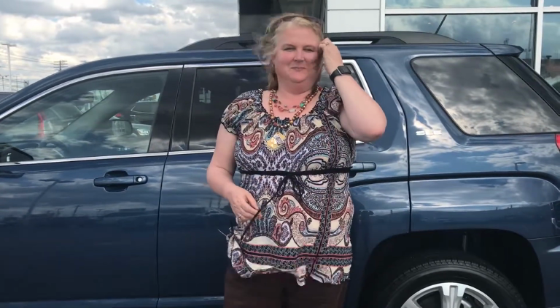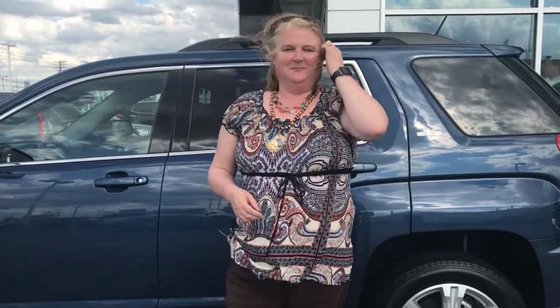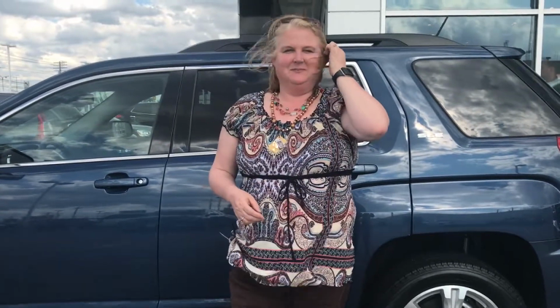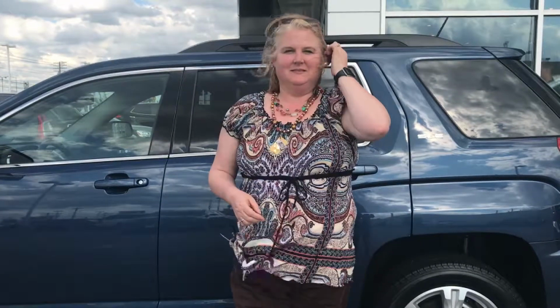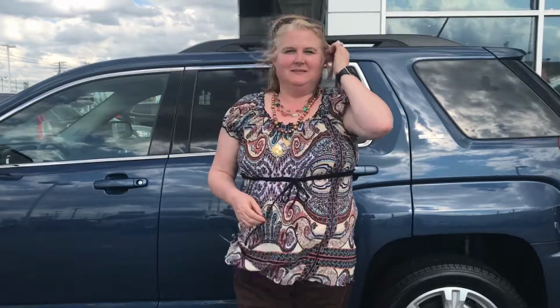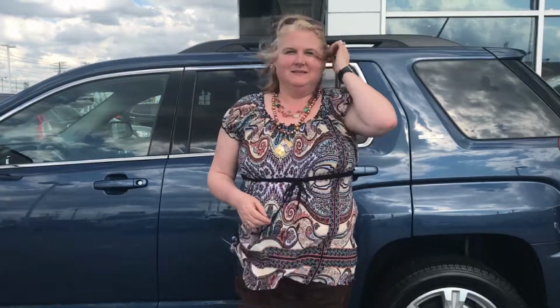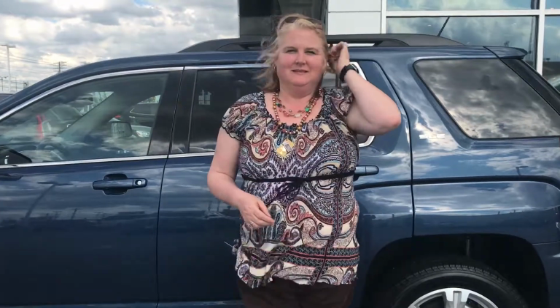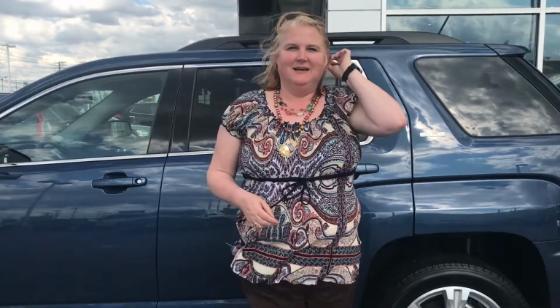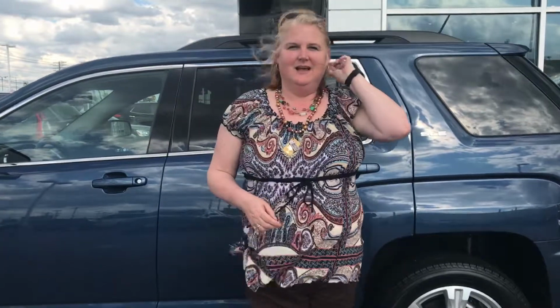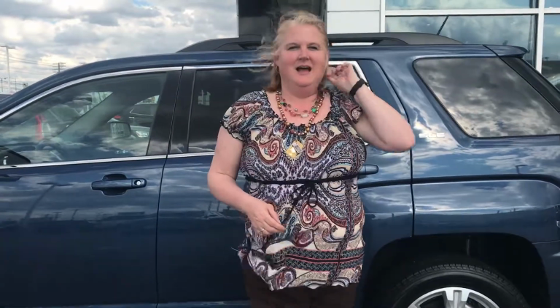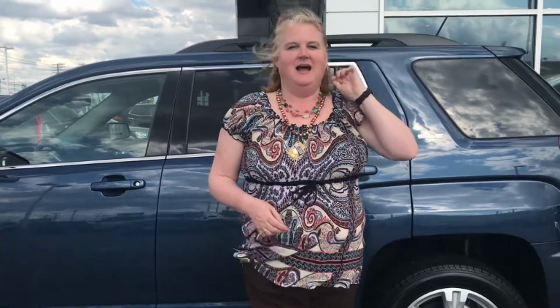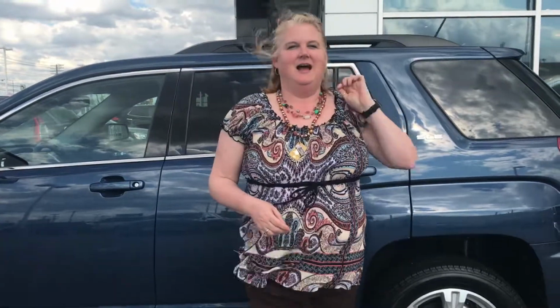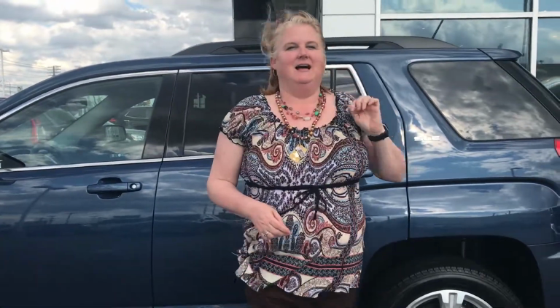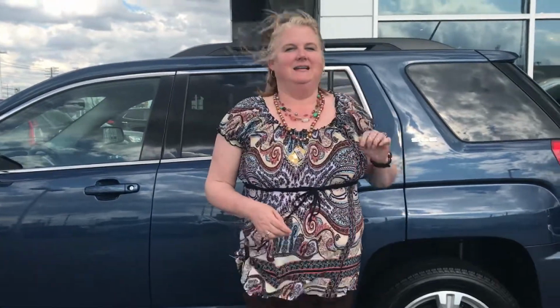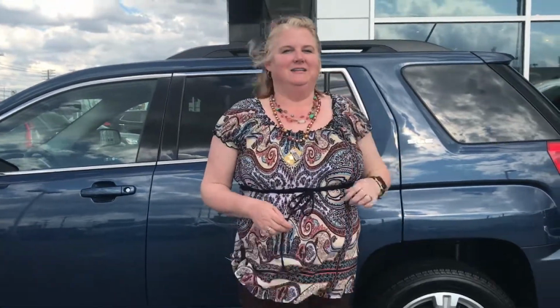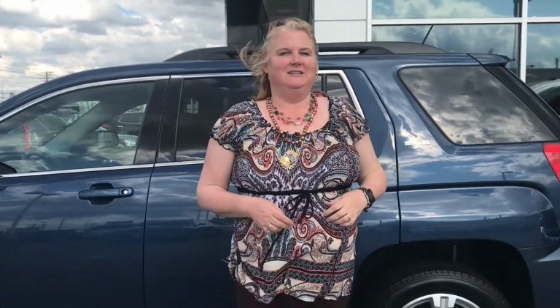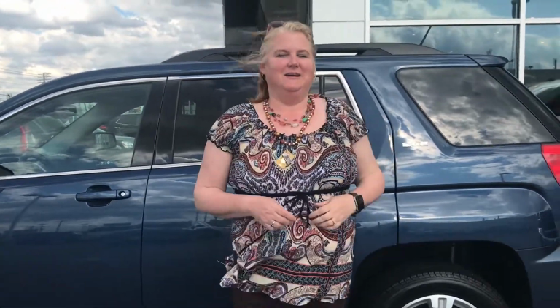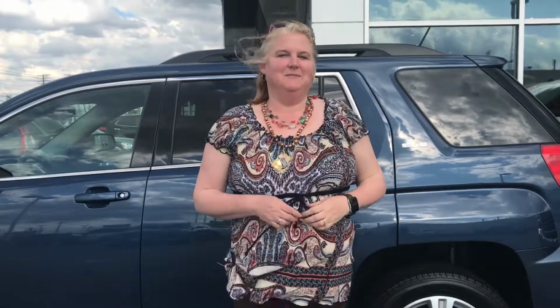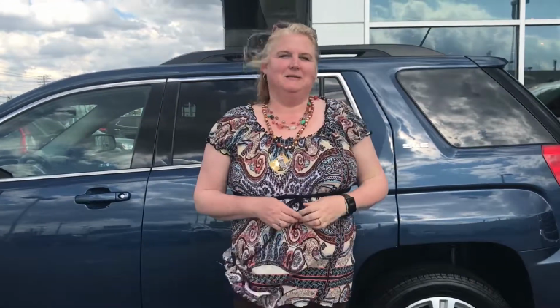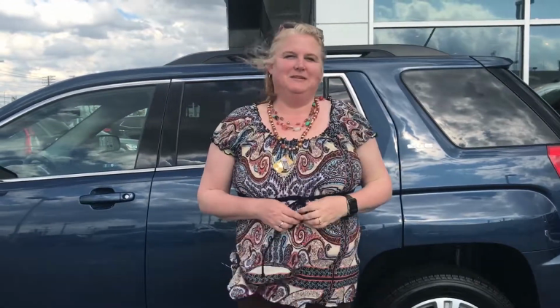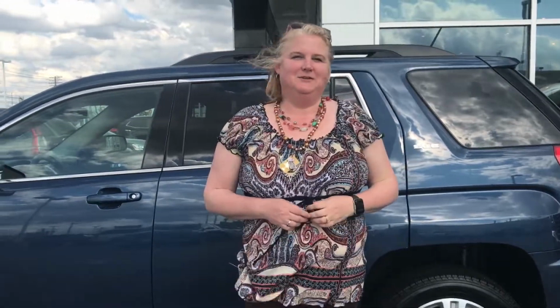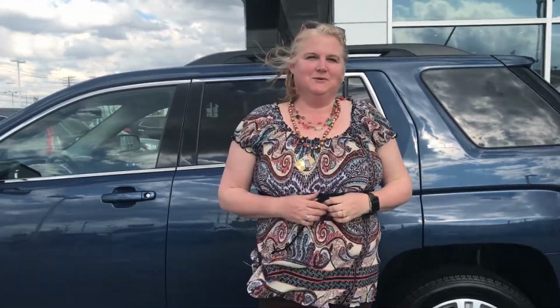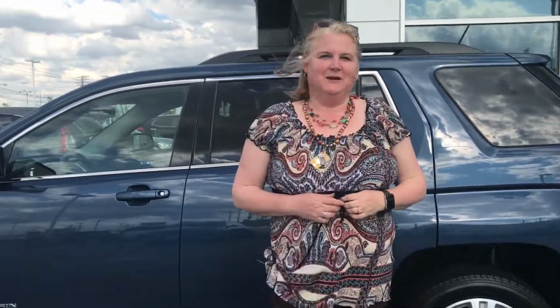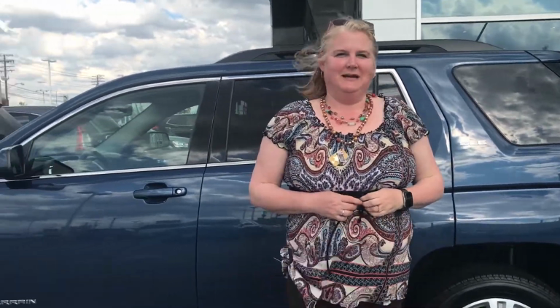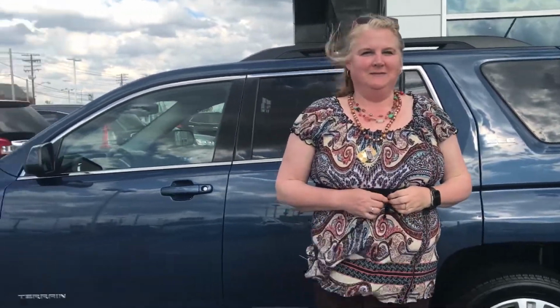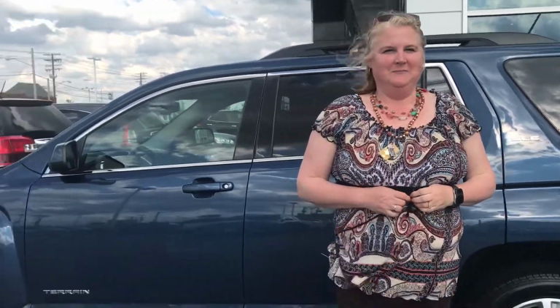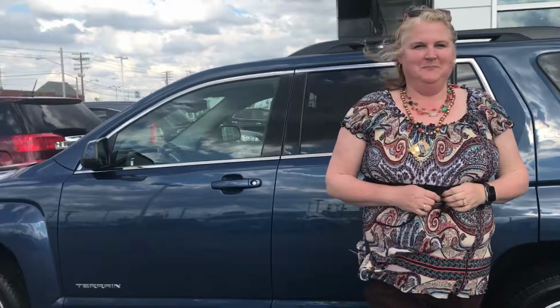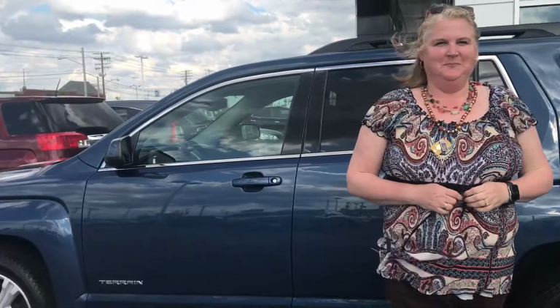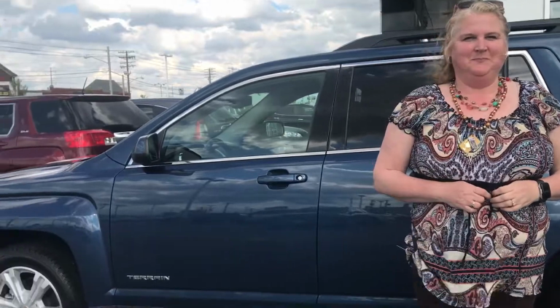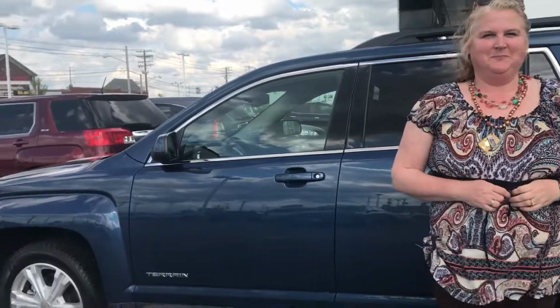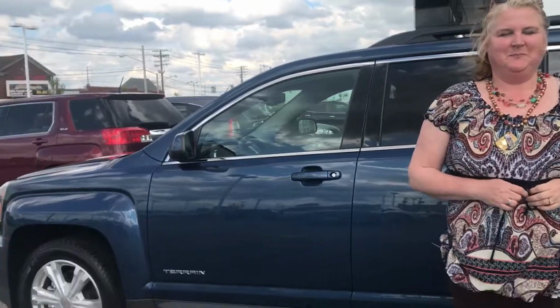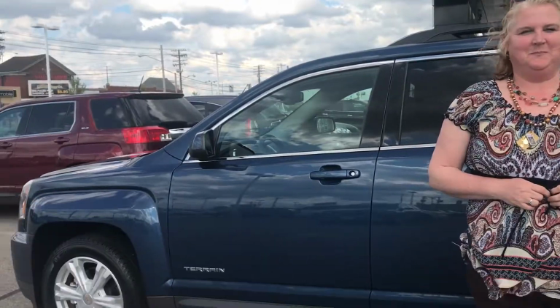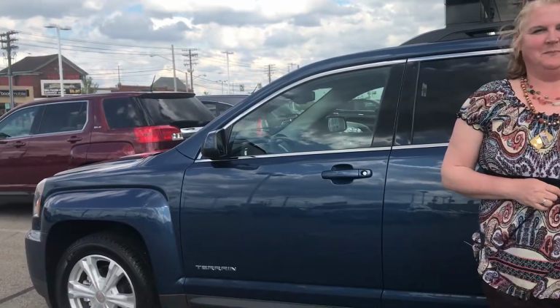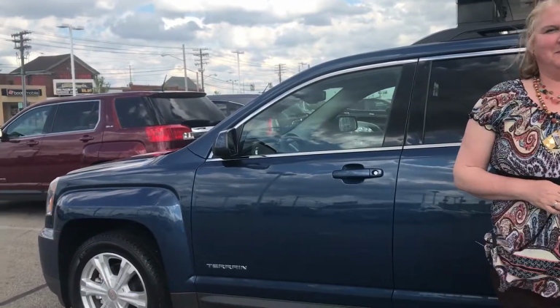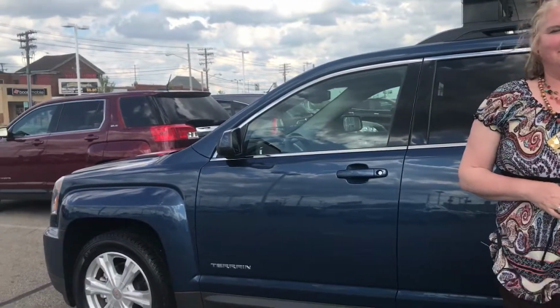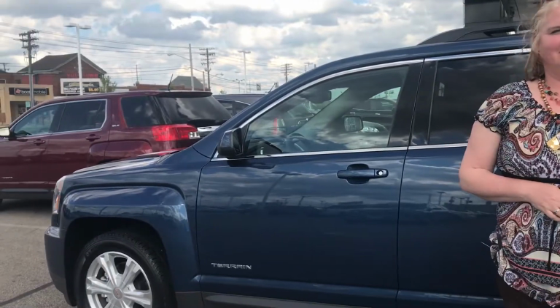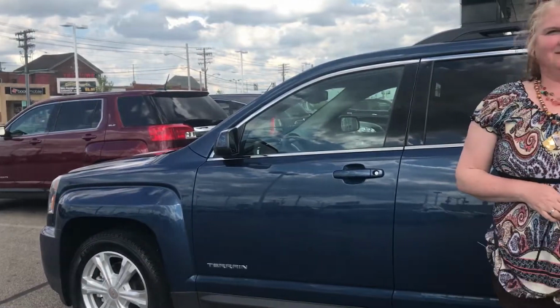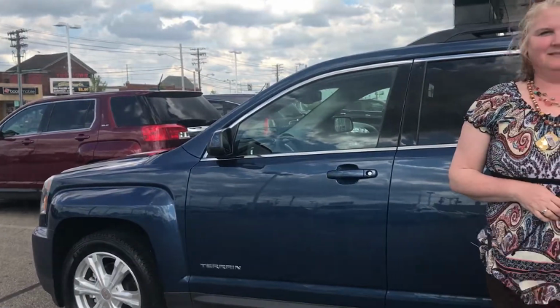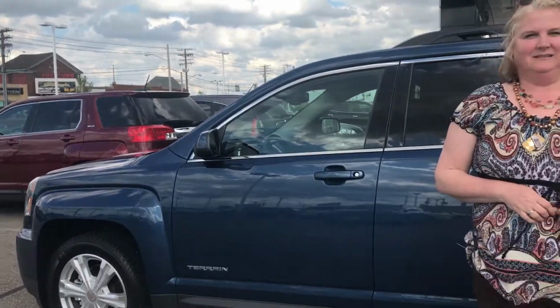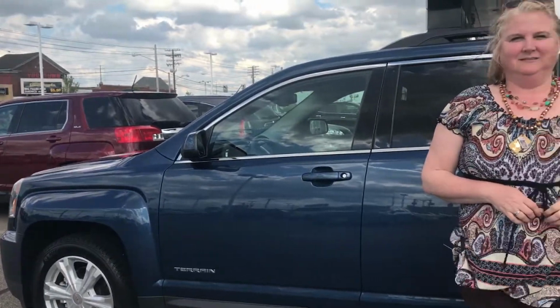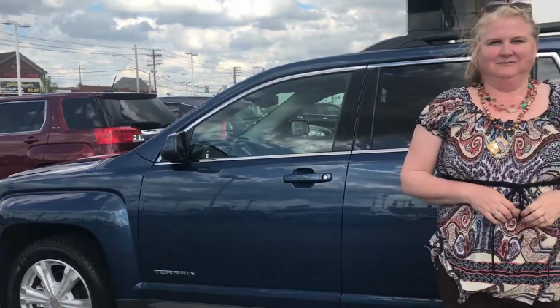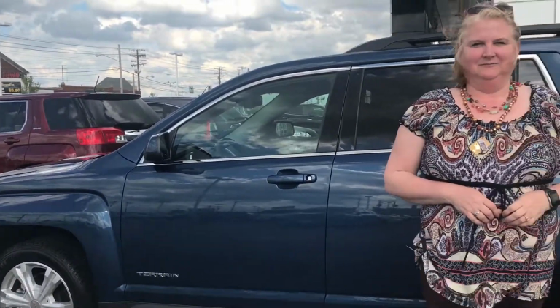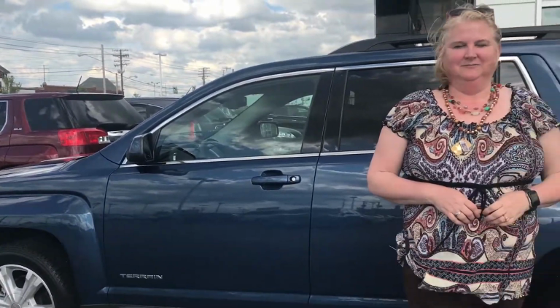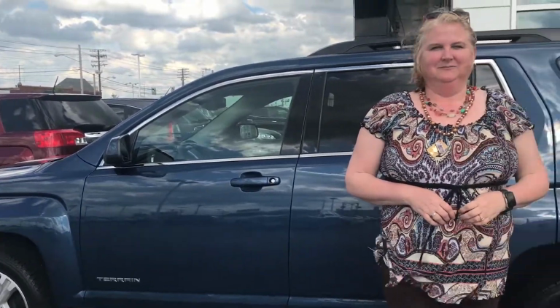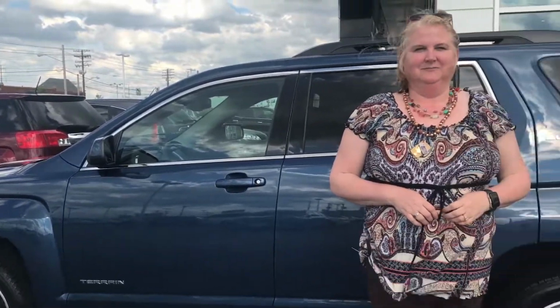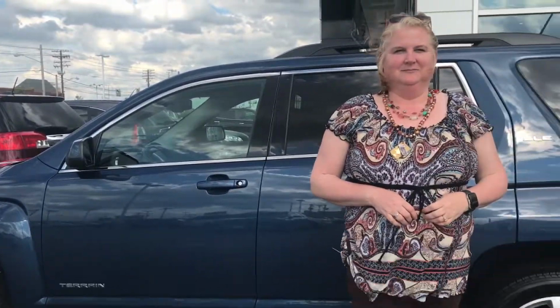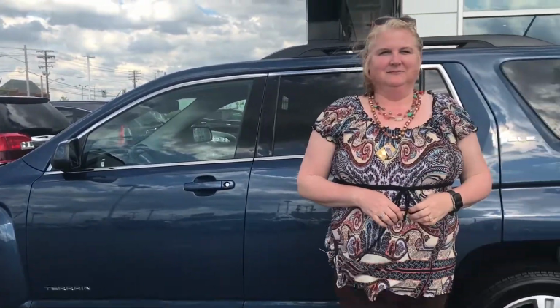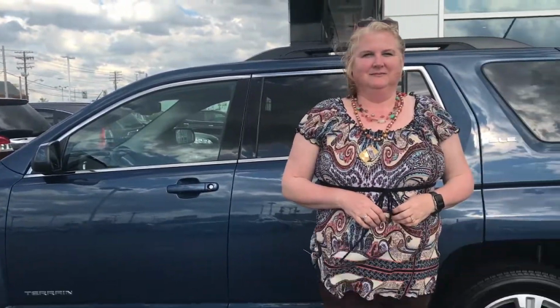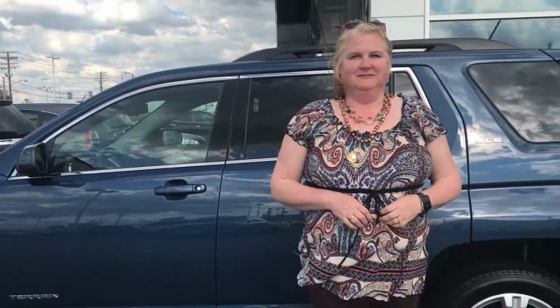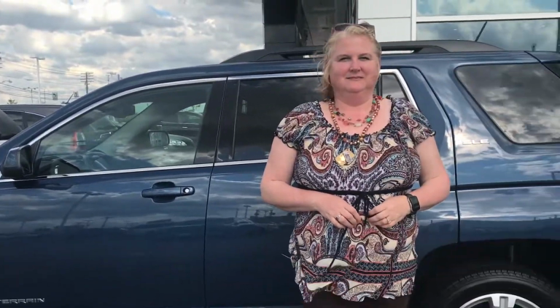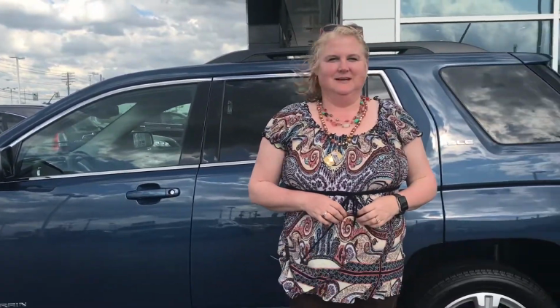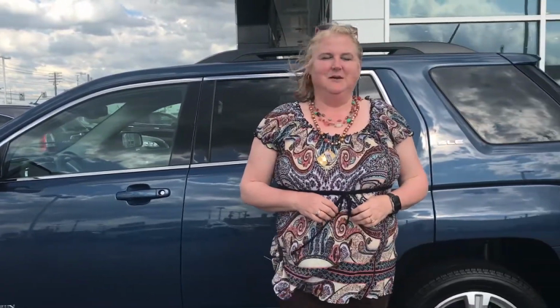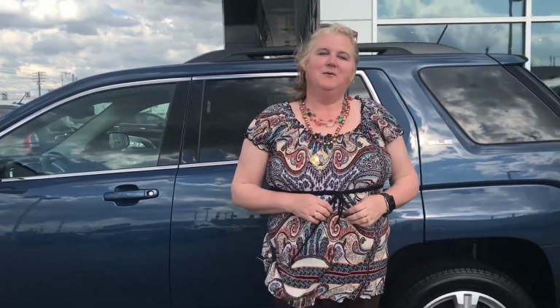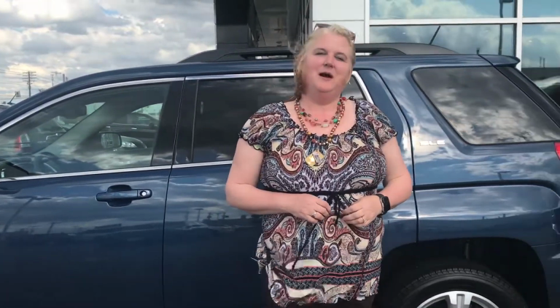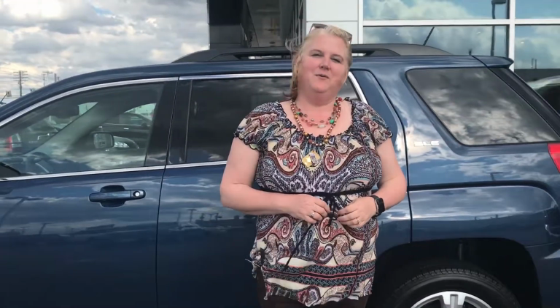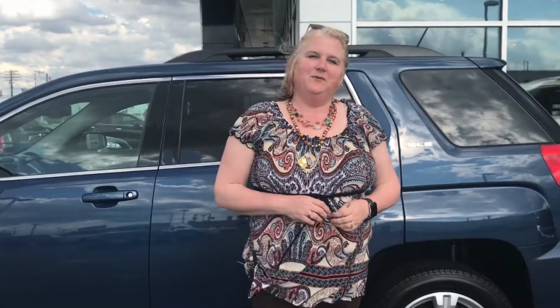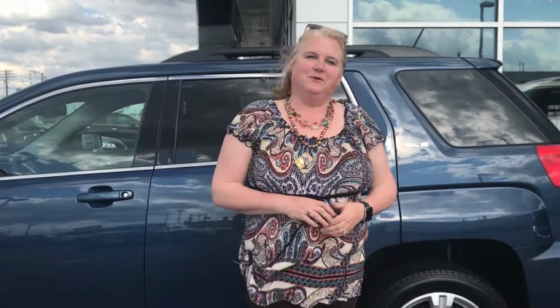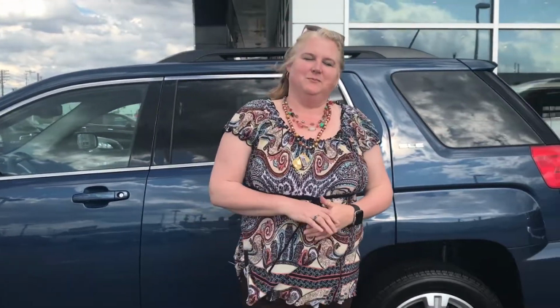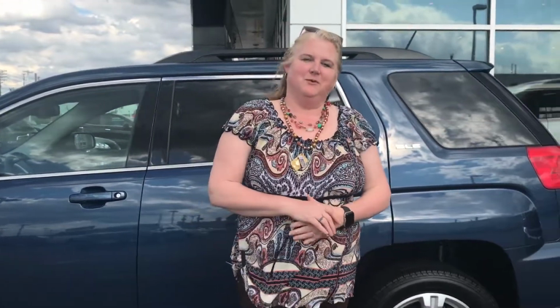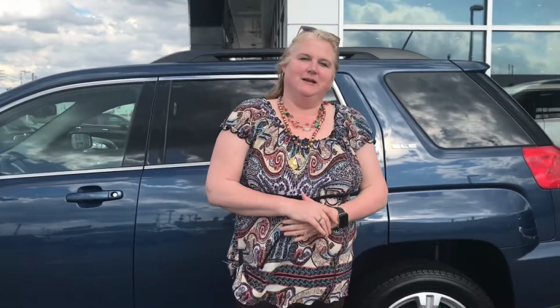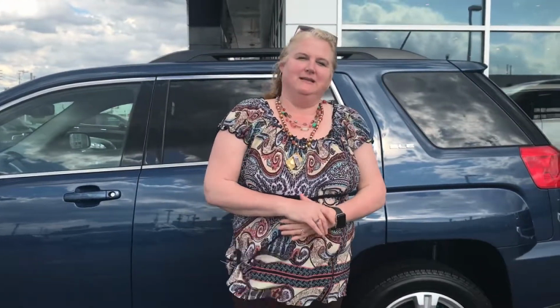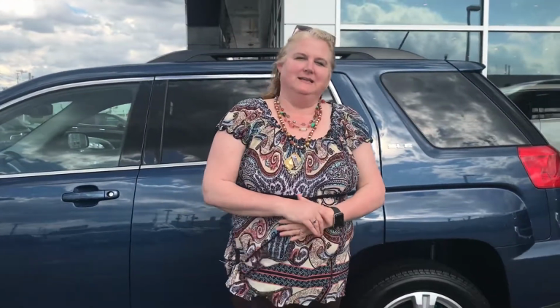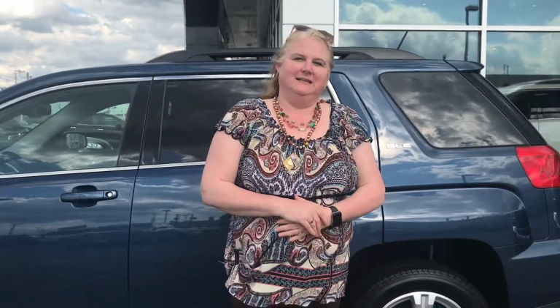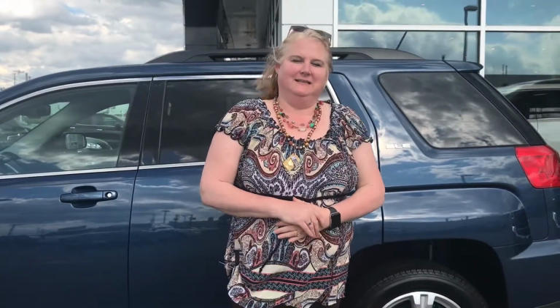And what did we purchase today? A GMC choice. Excellent choice. And who did we work with today? Our first is Brandon Link.